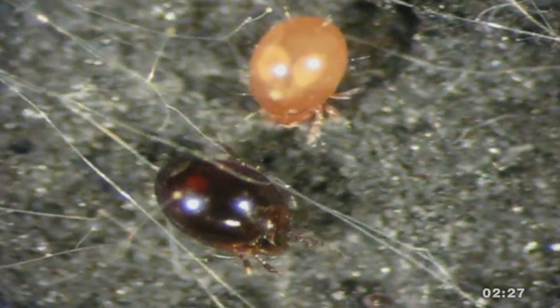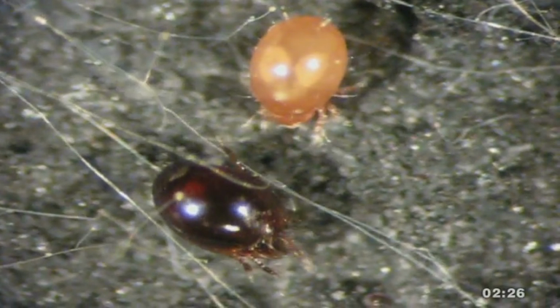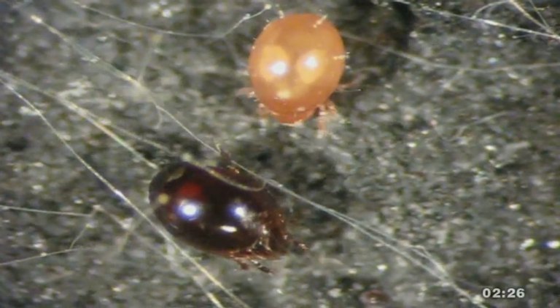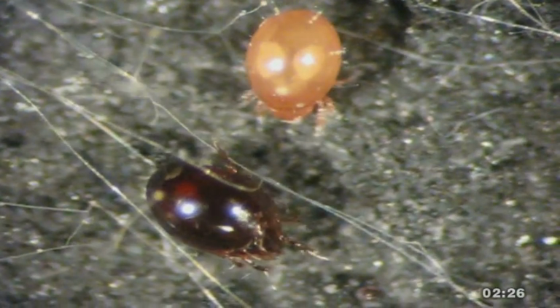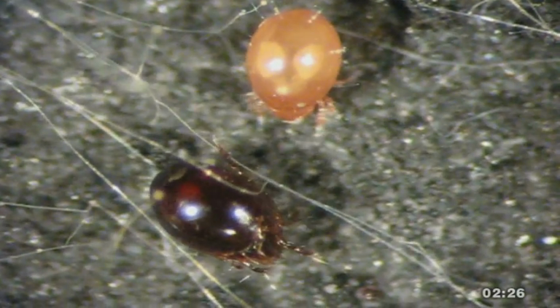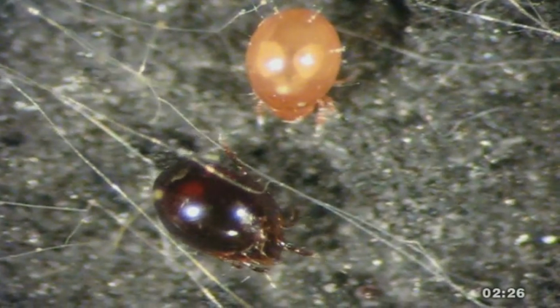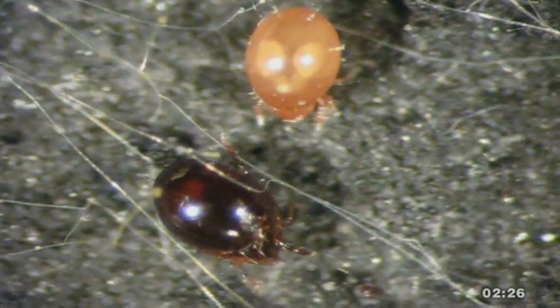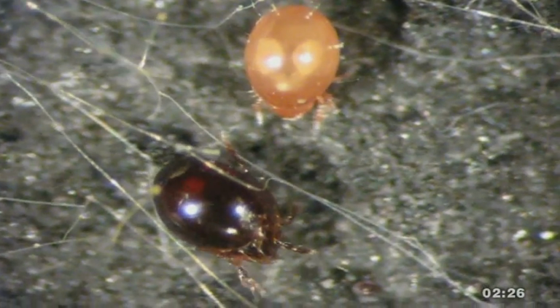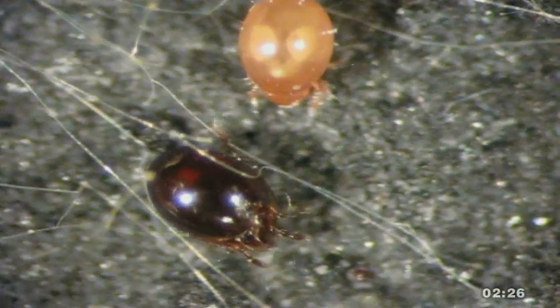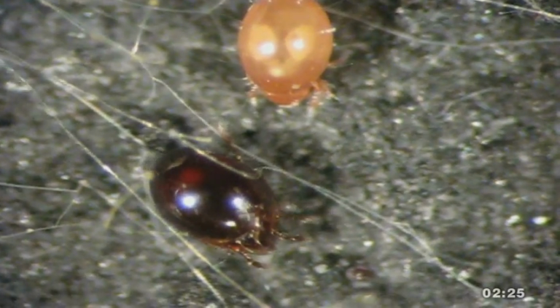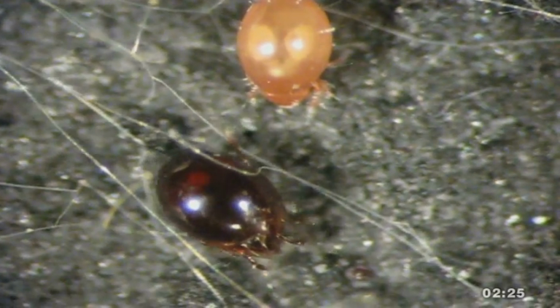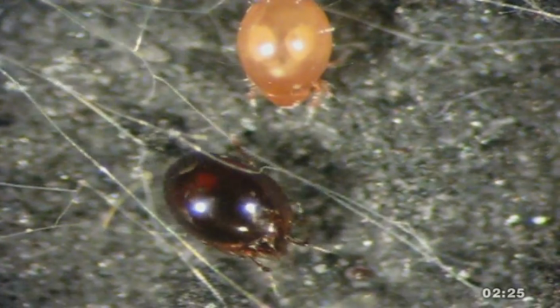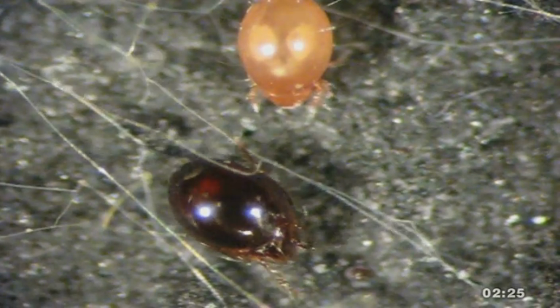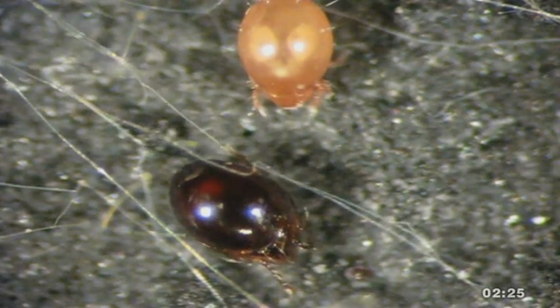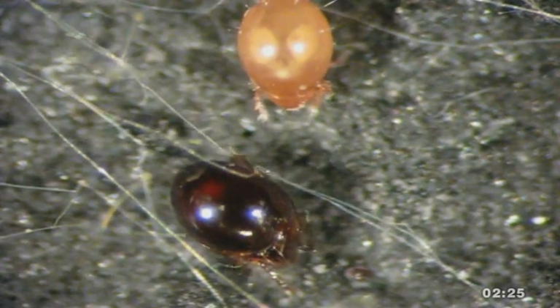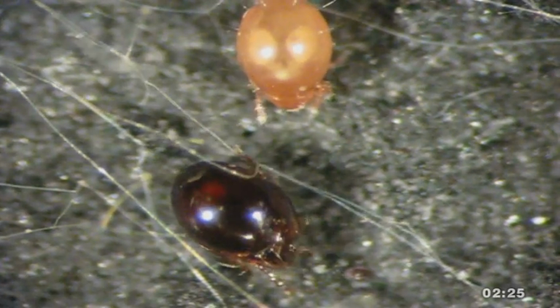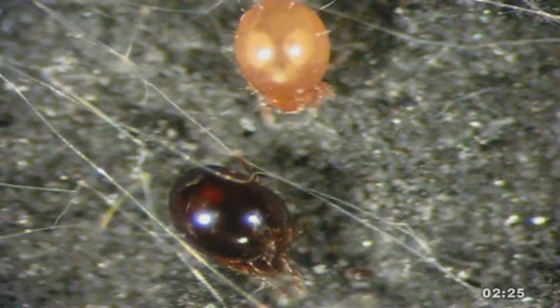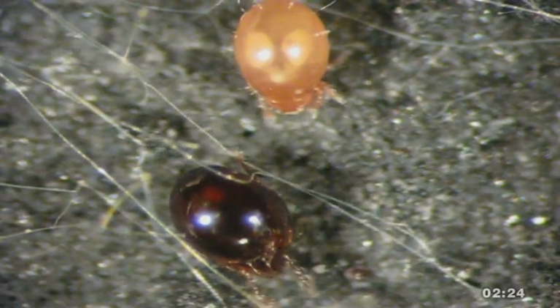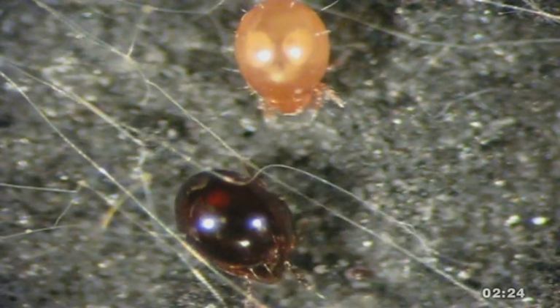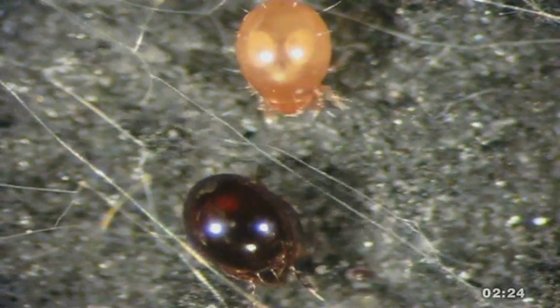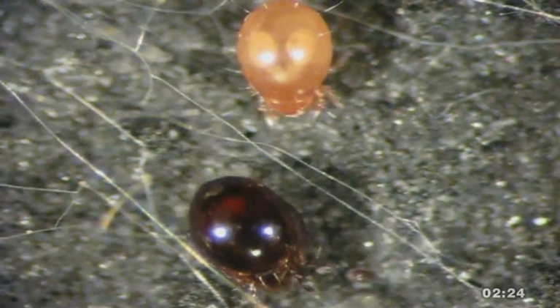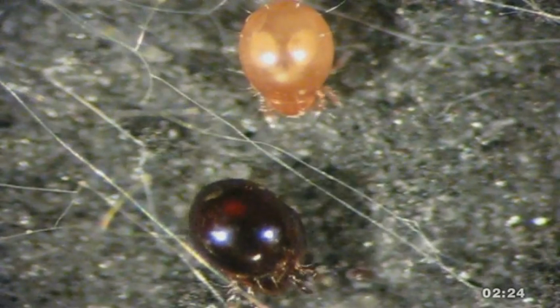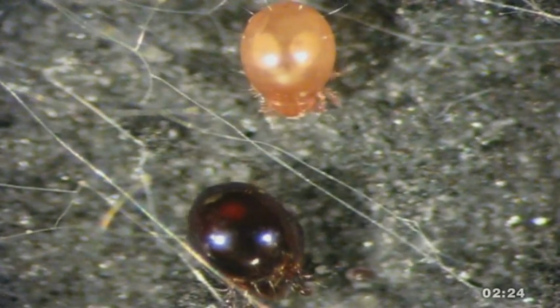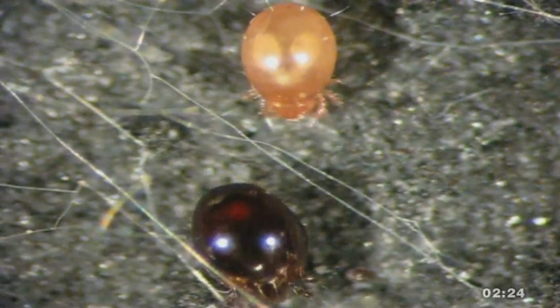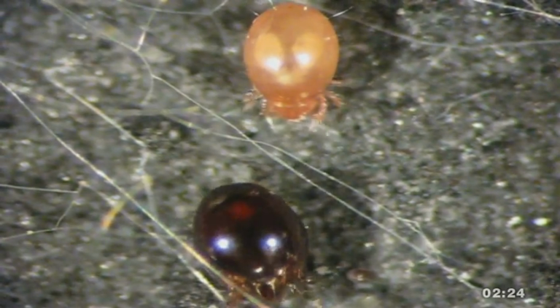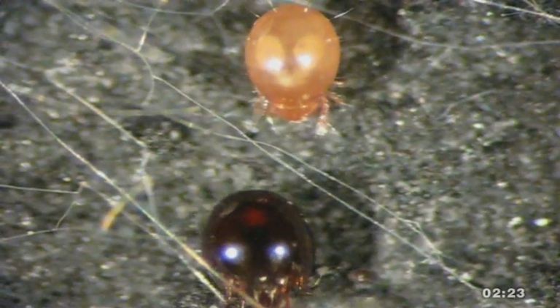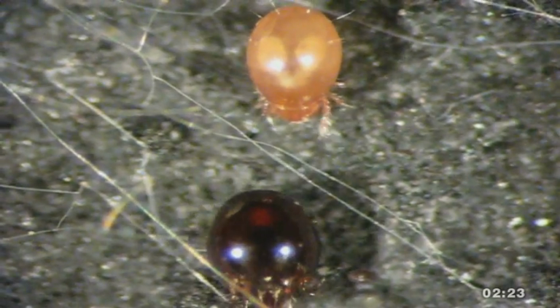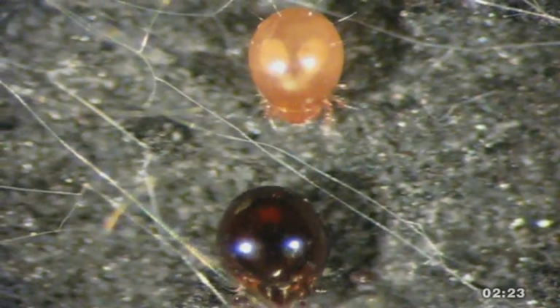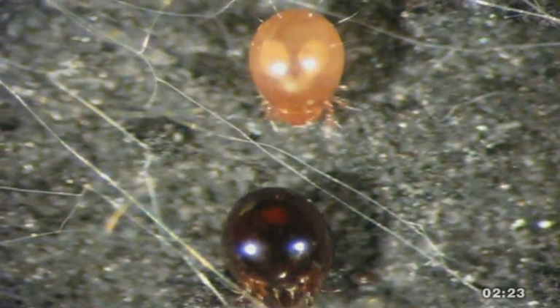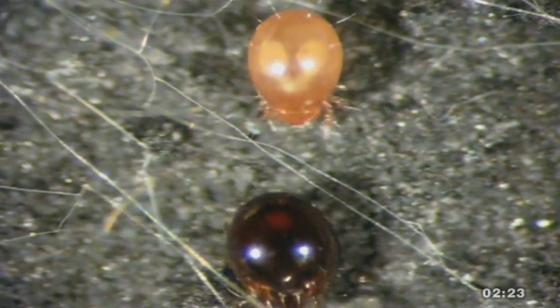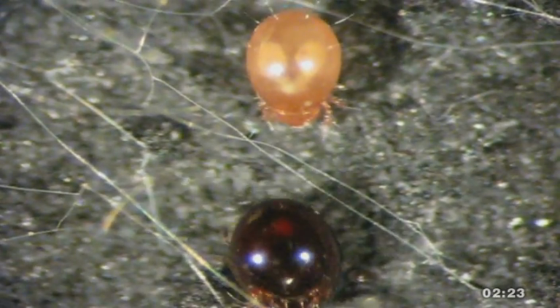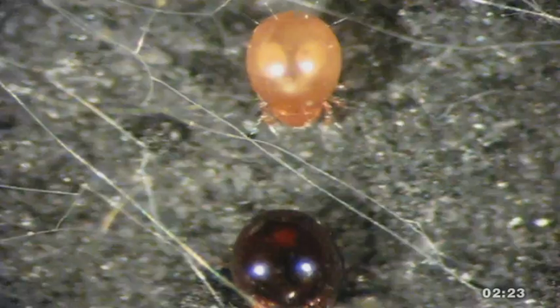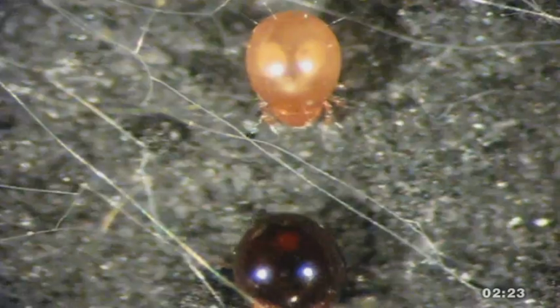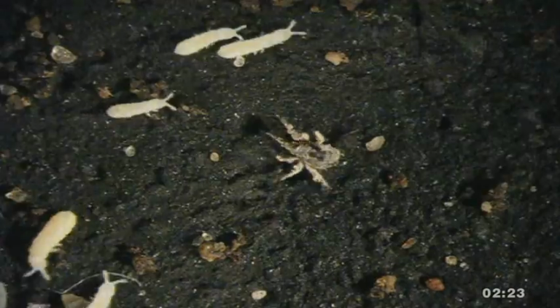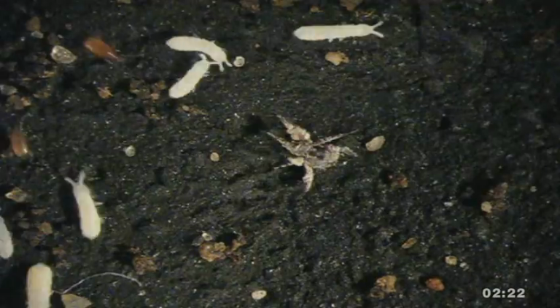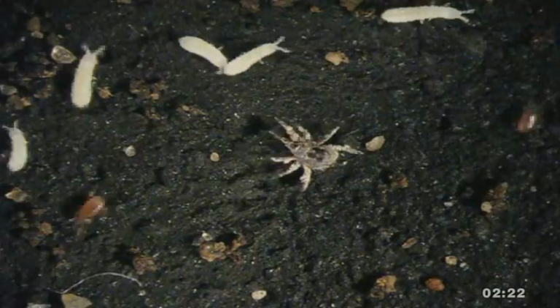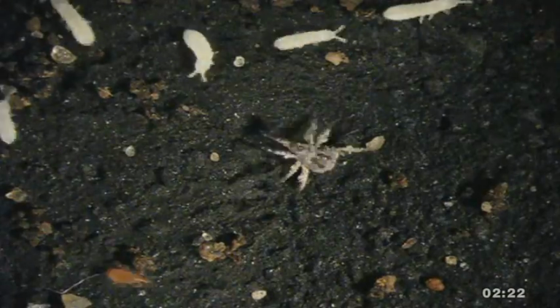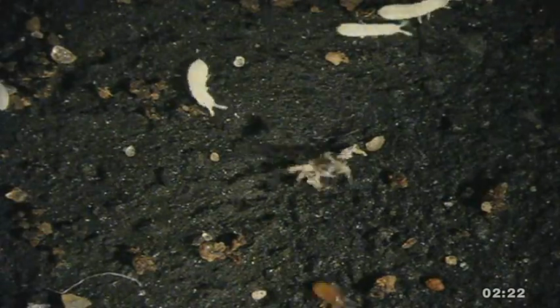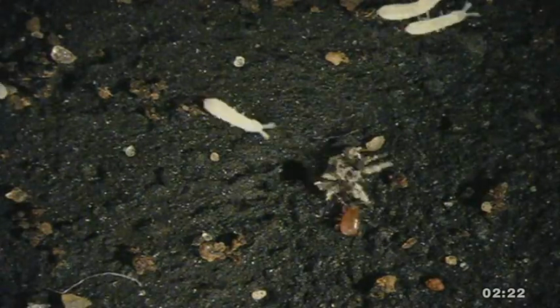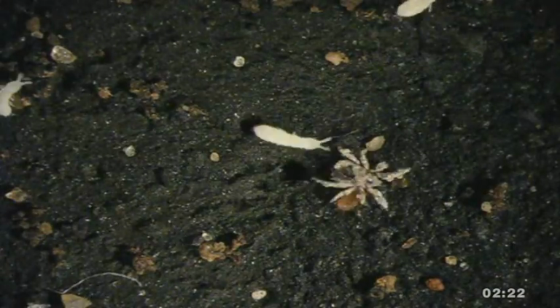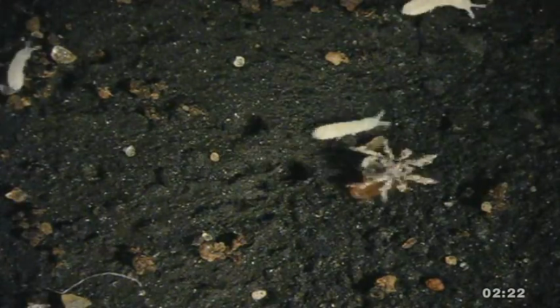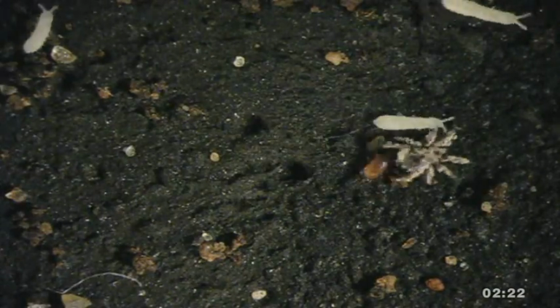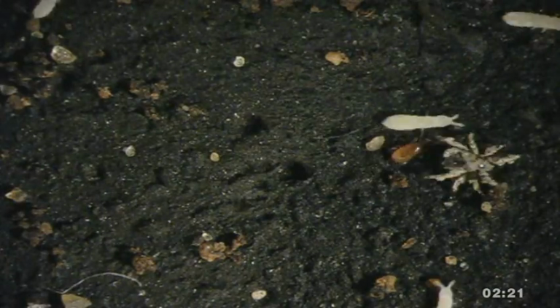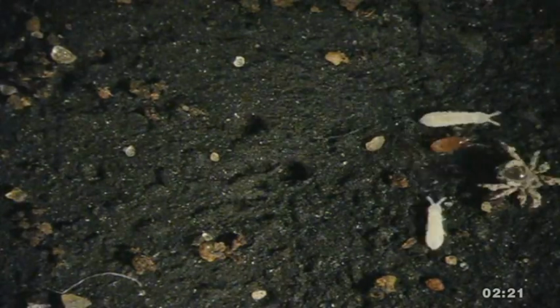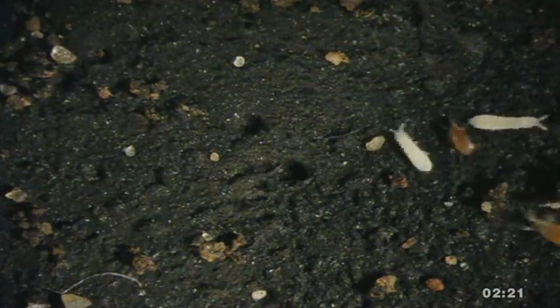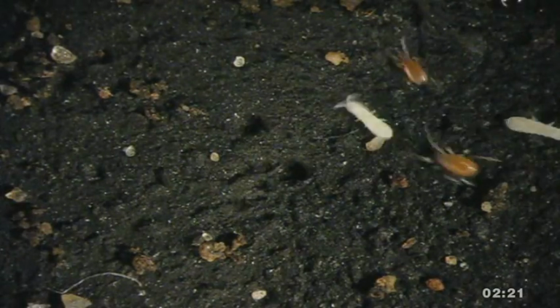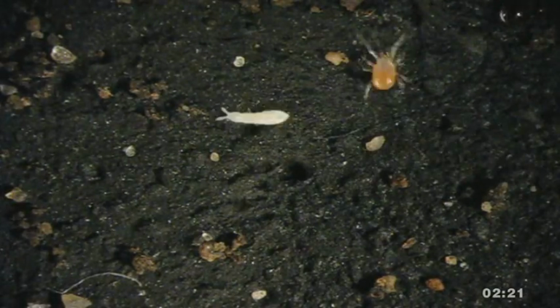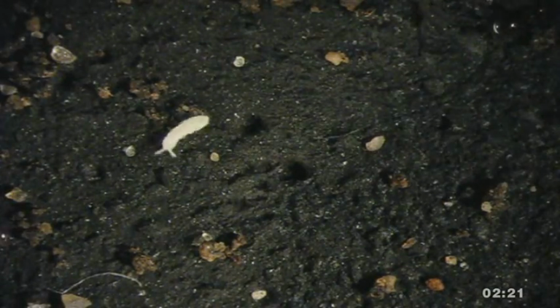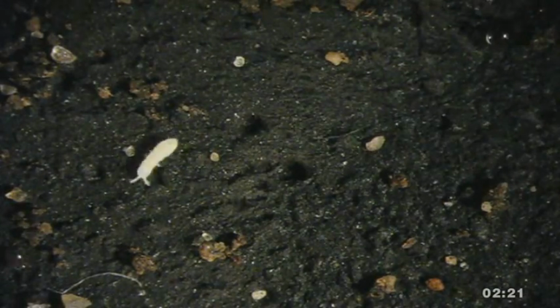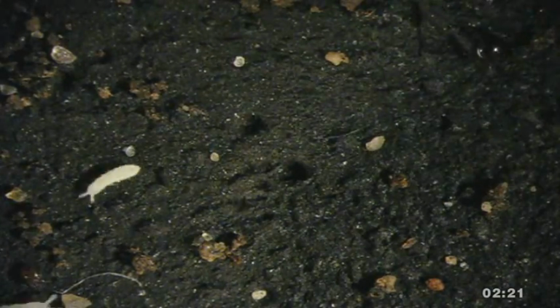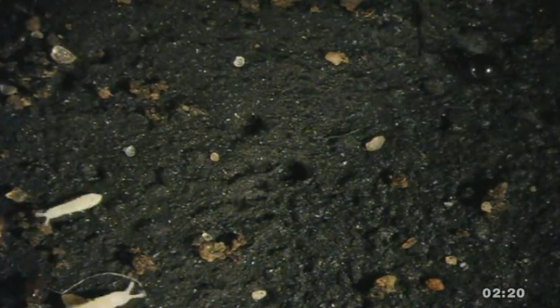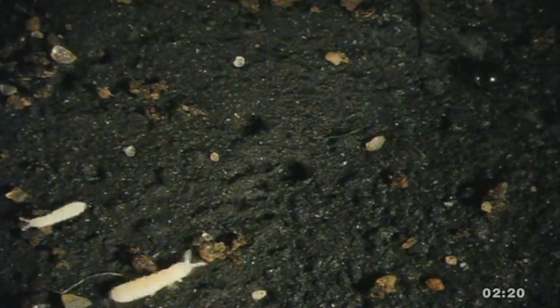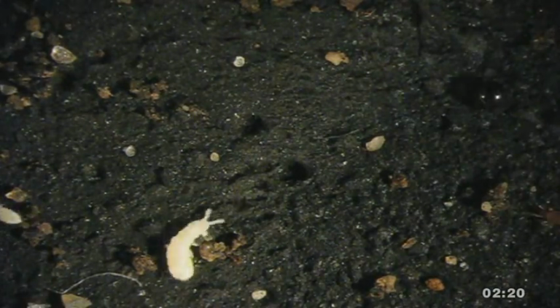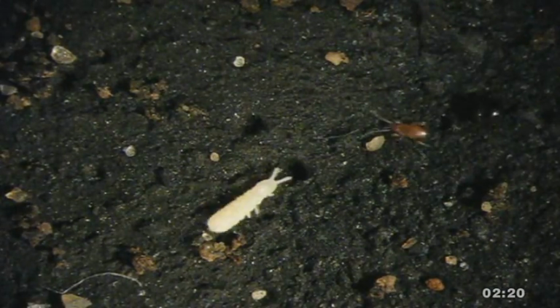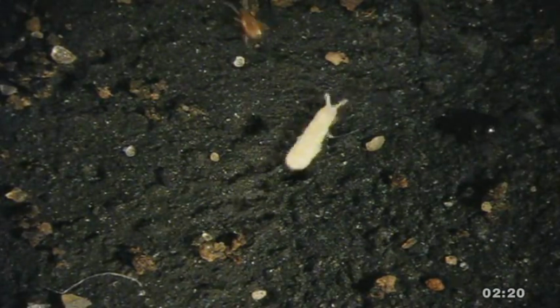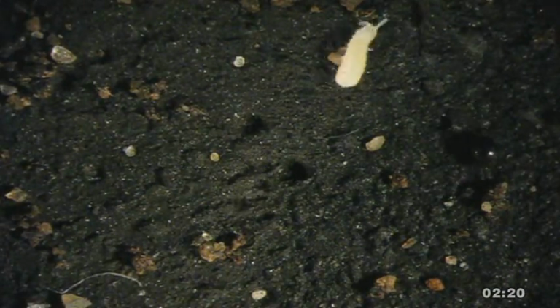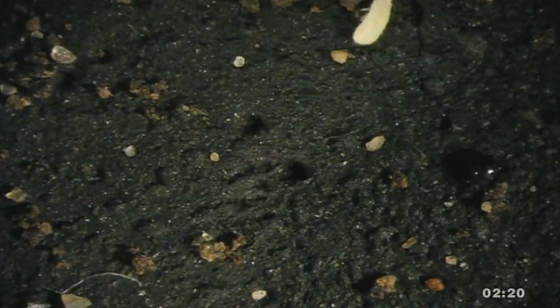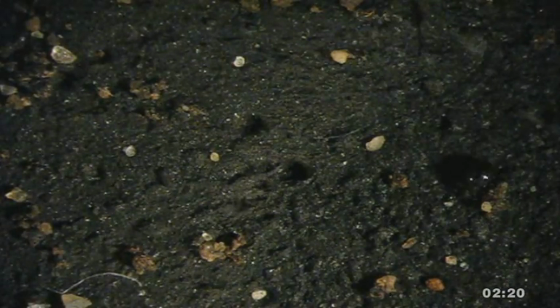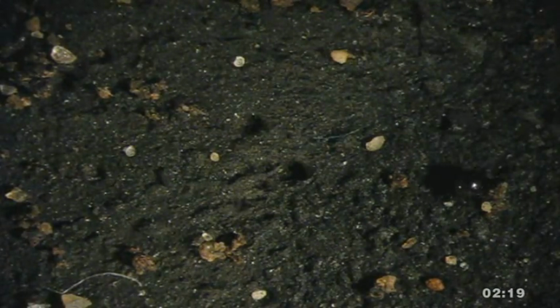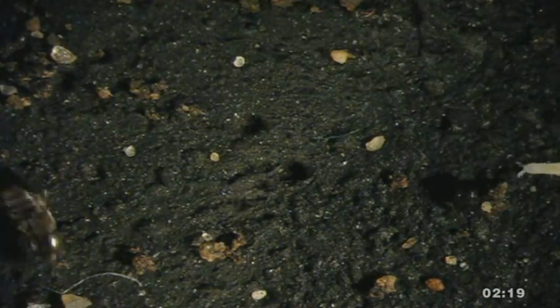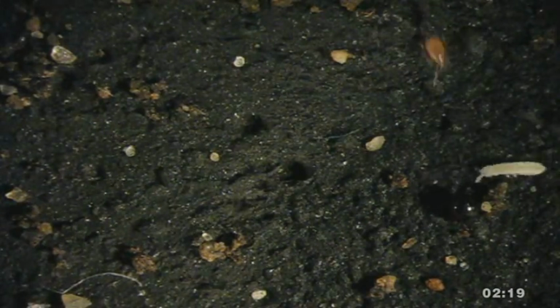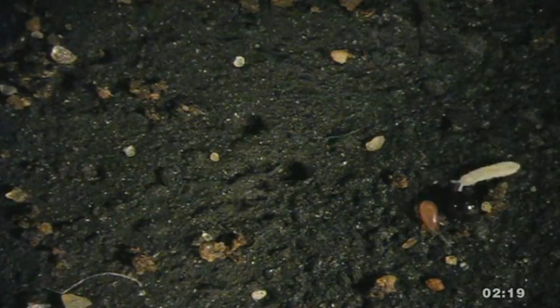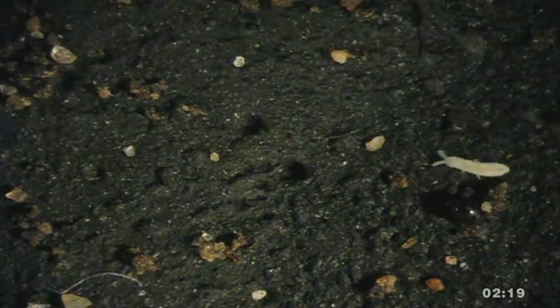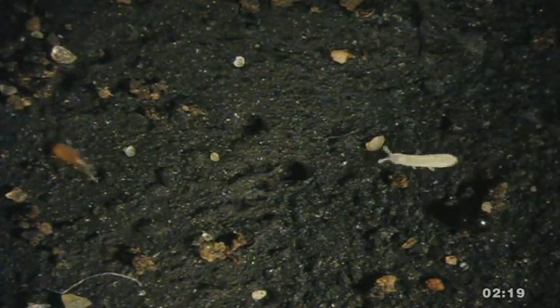Because the terrestrial ecosystem is really based on the soil, the mites play a pretty important role in maintaining that soil ecosystem.